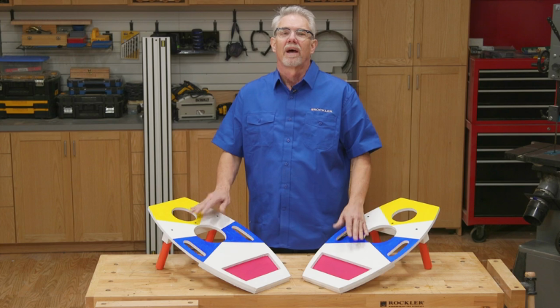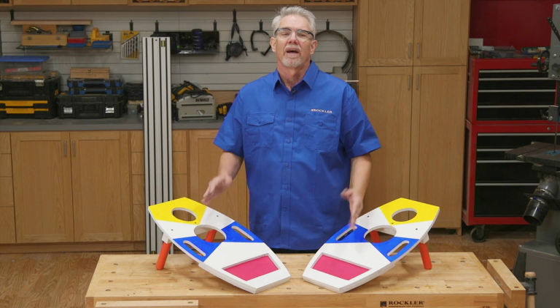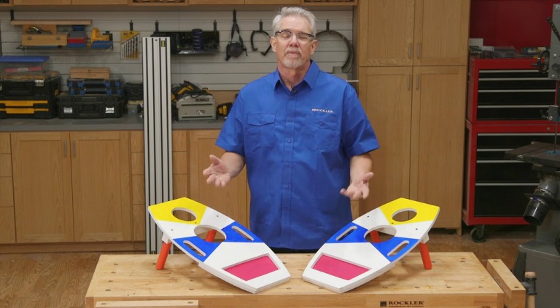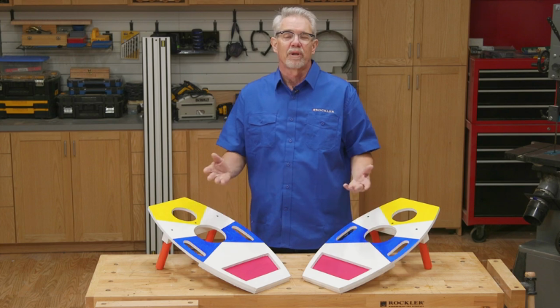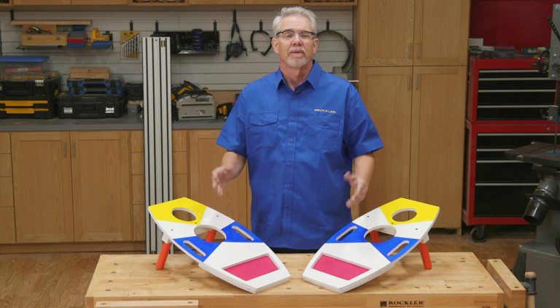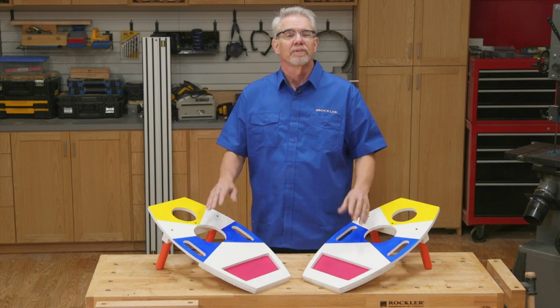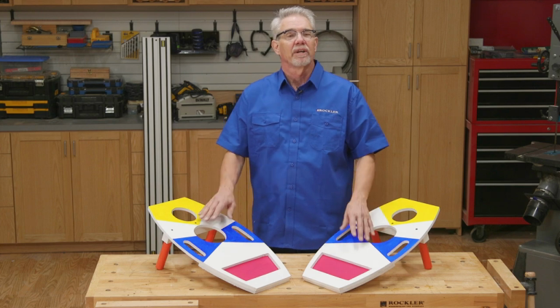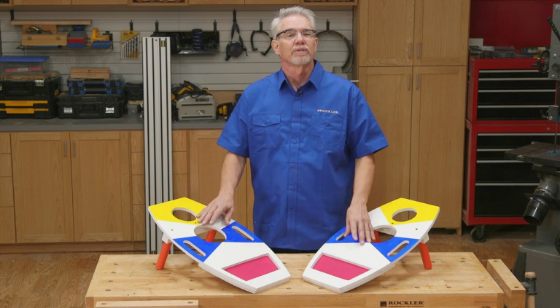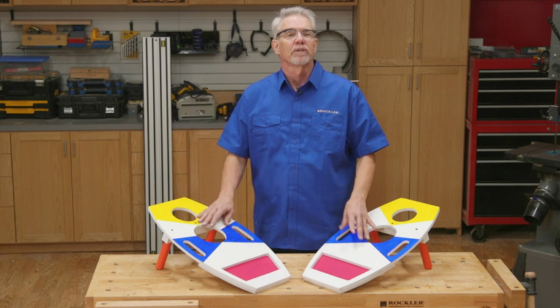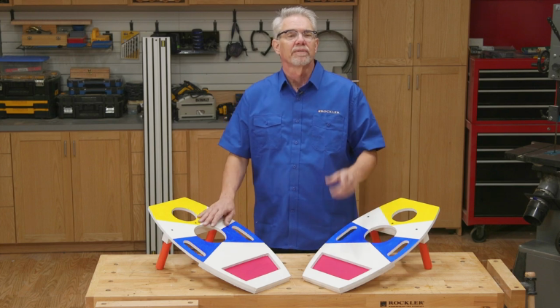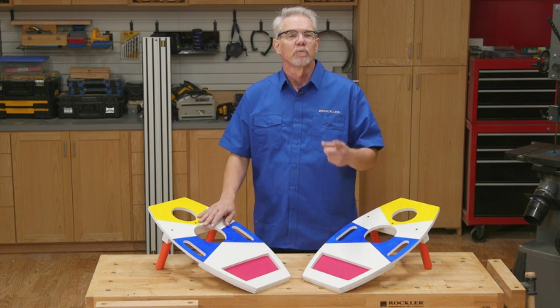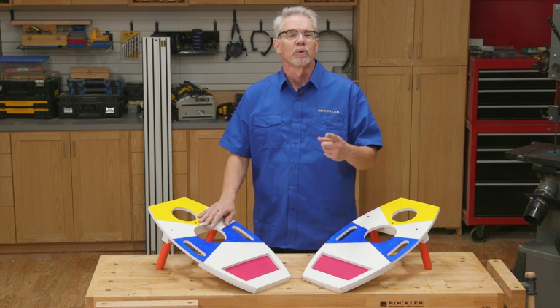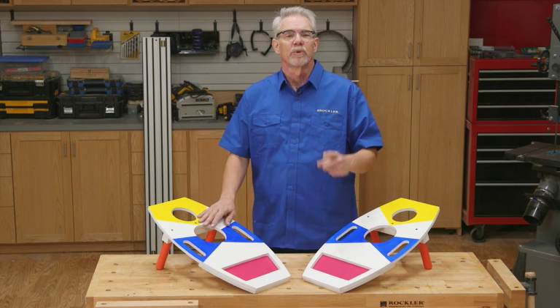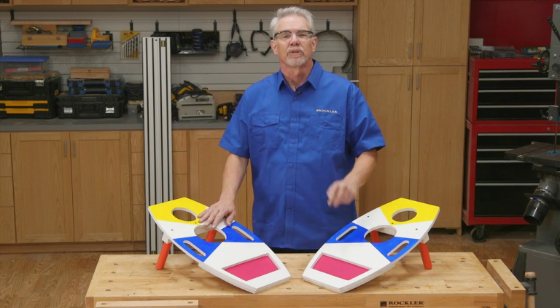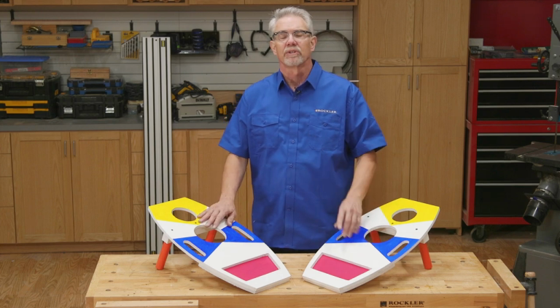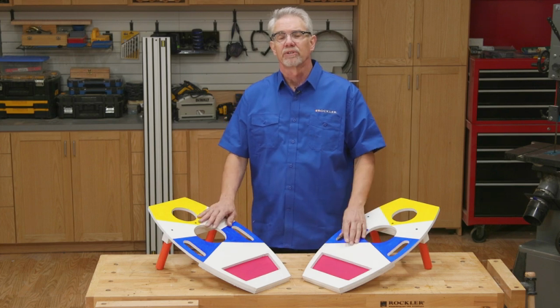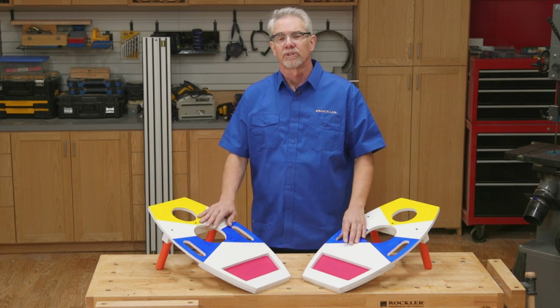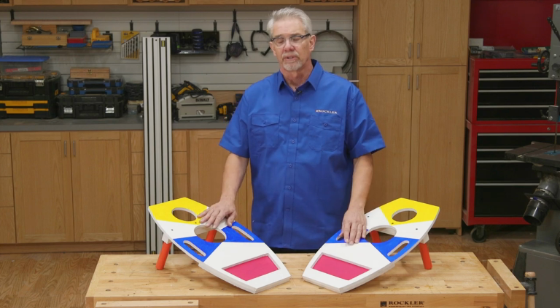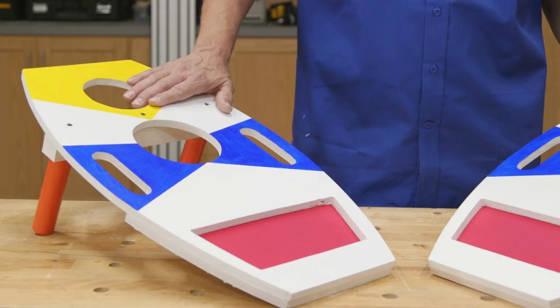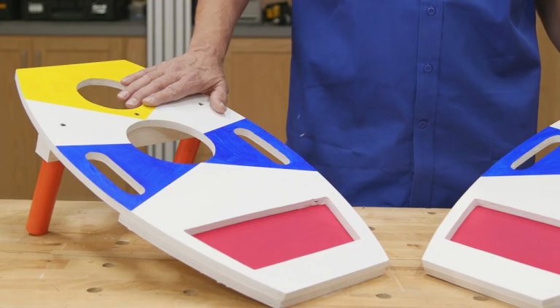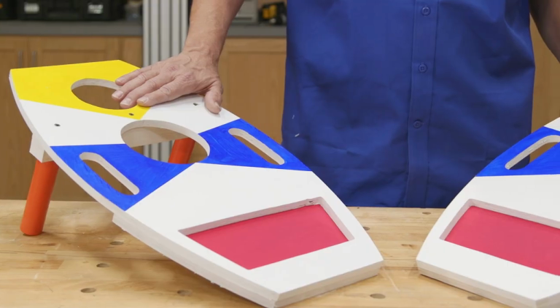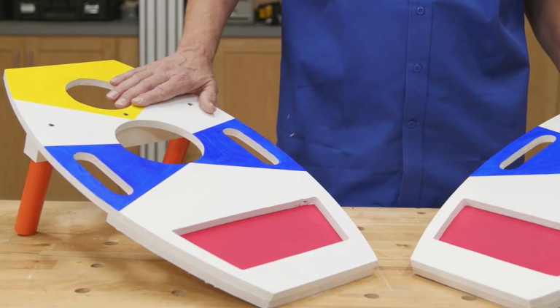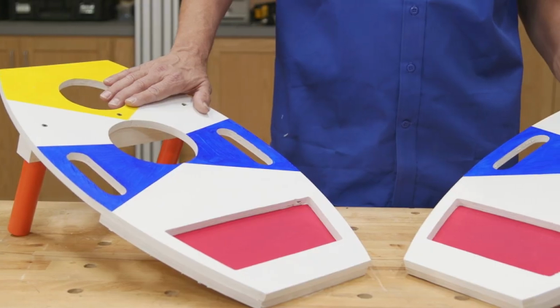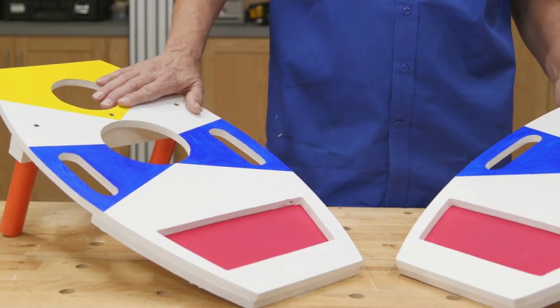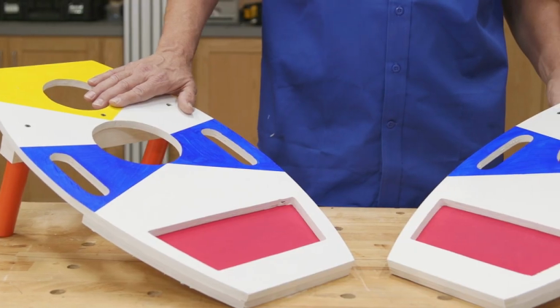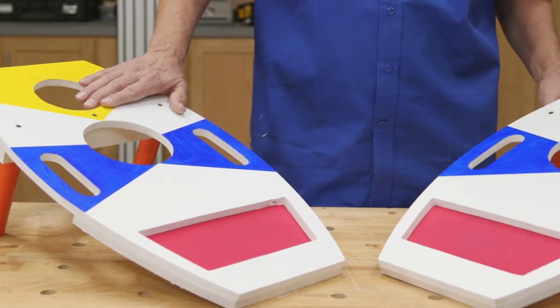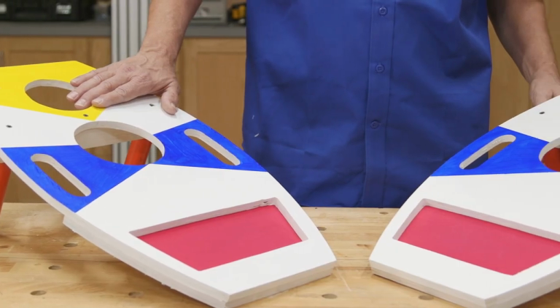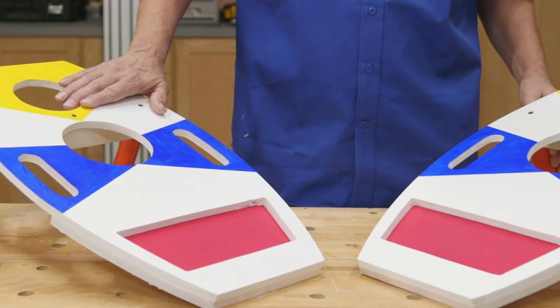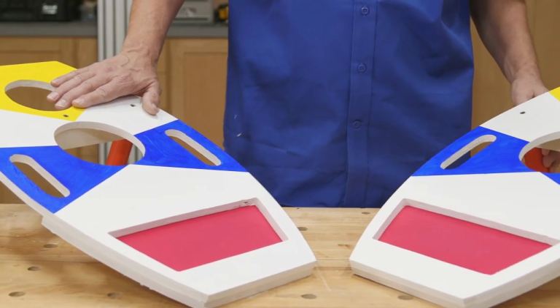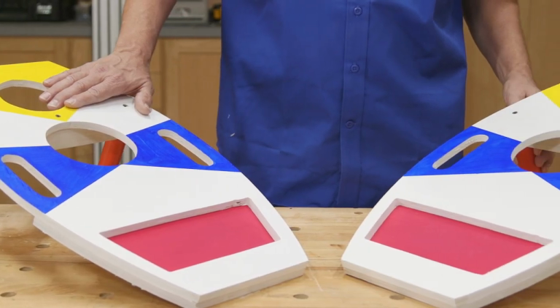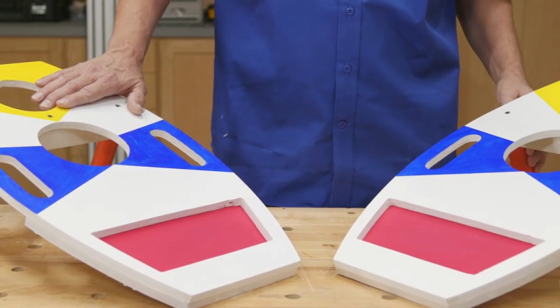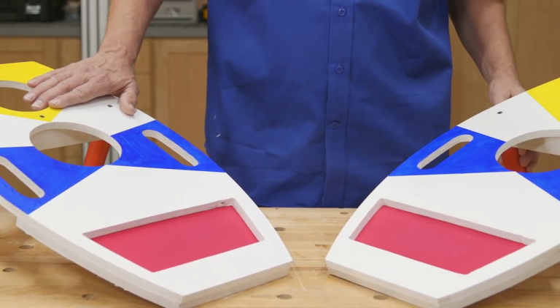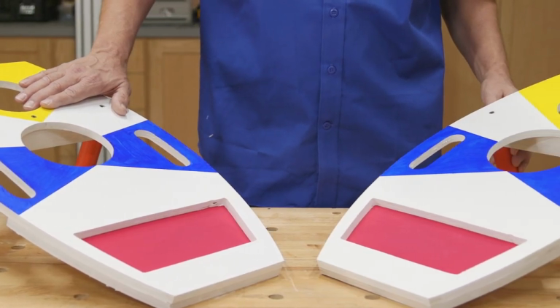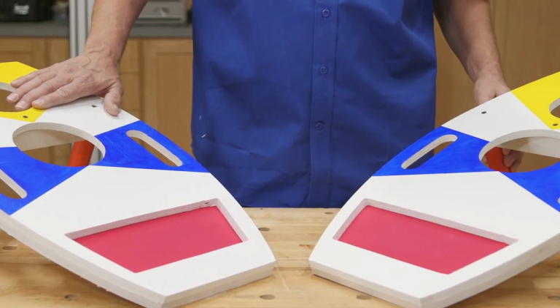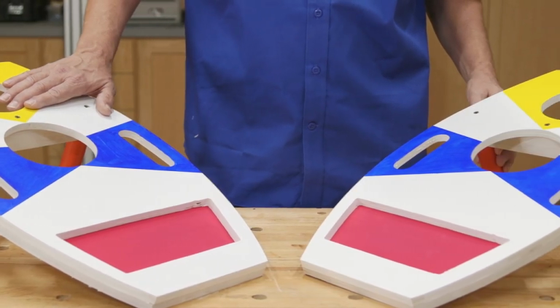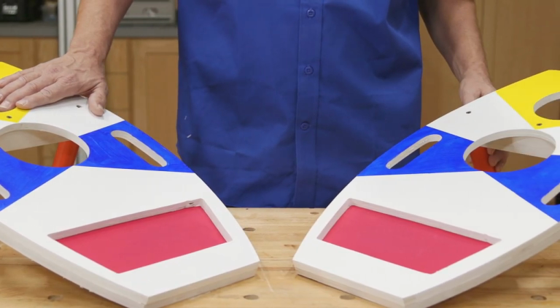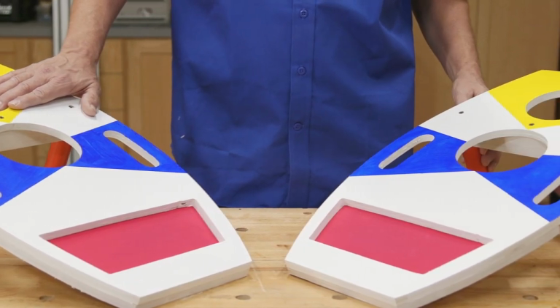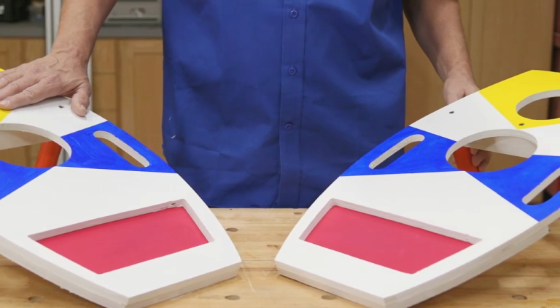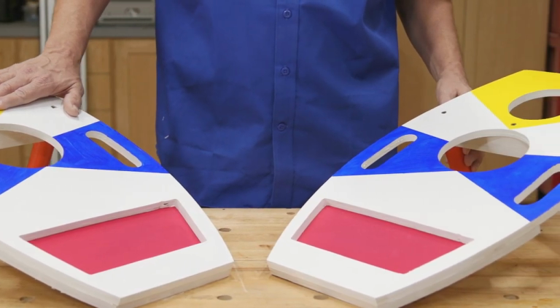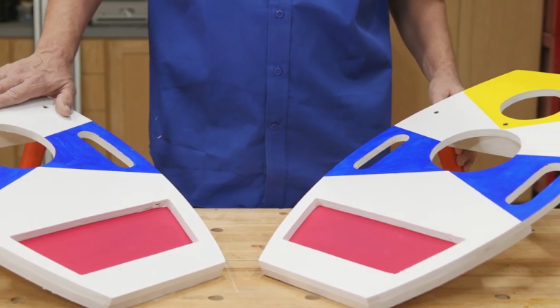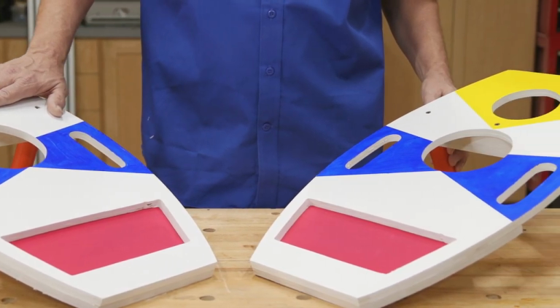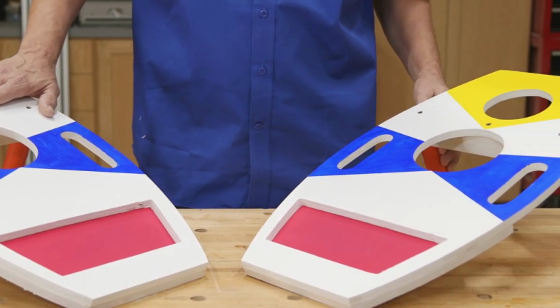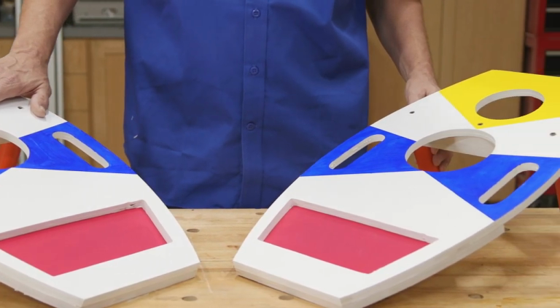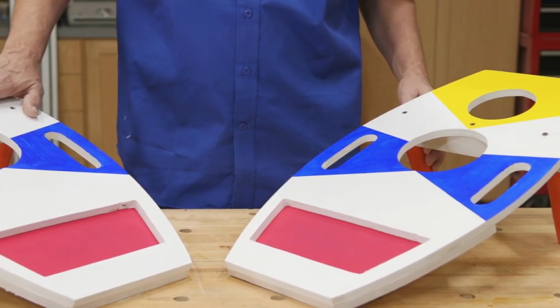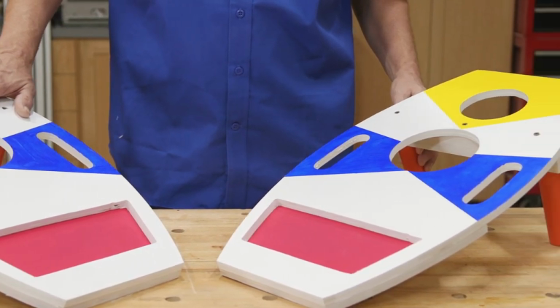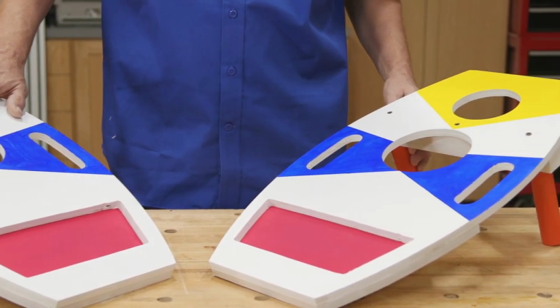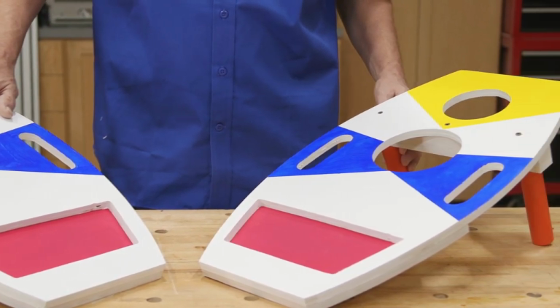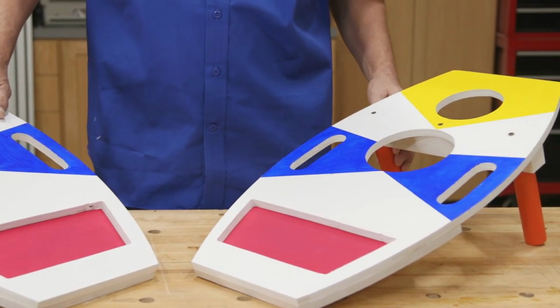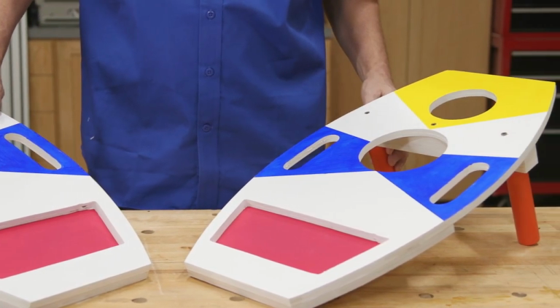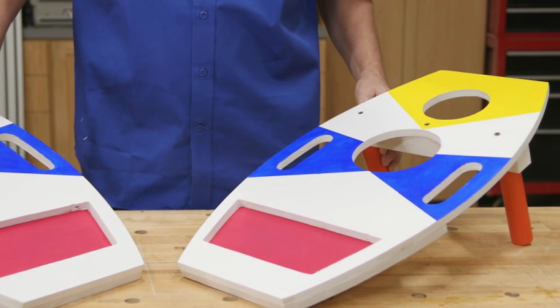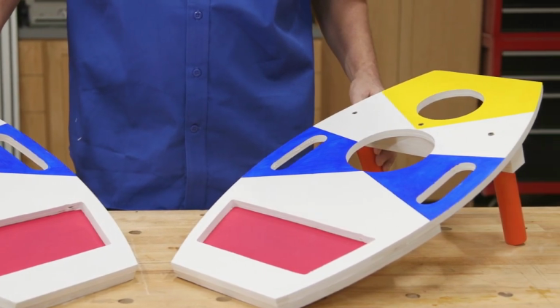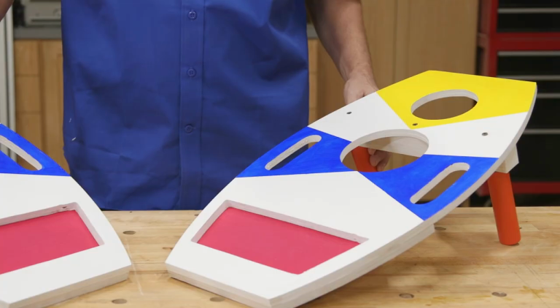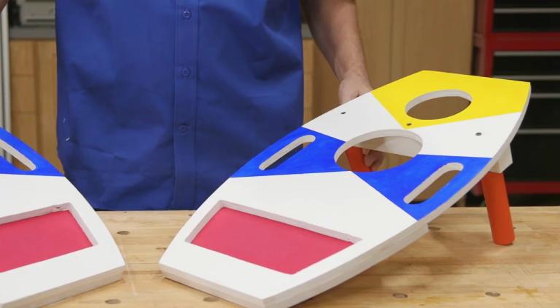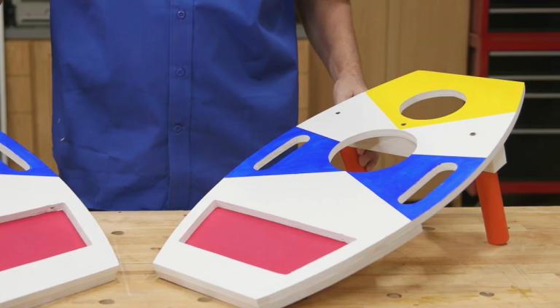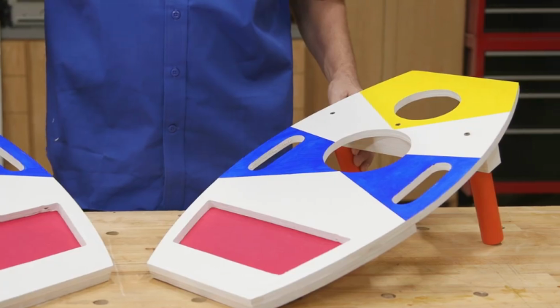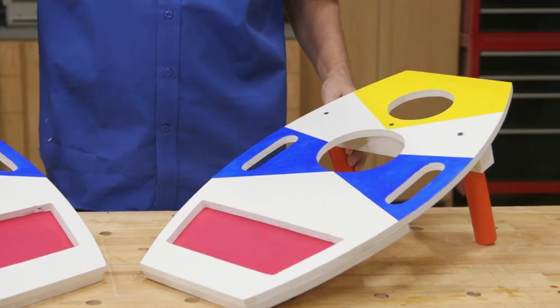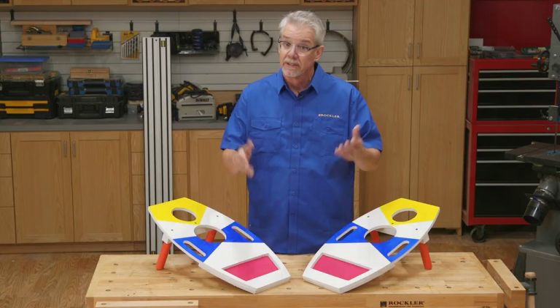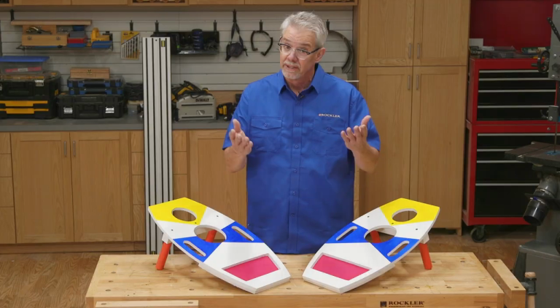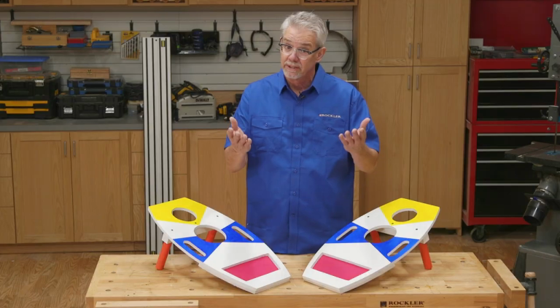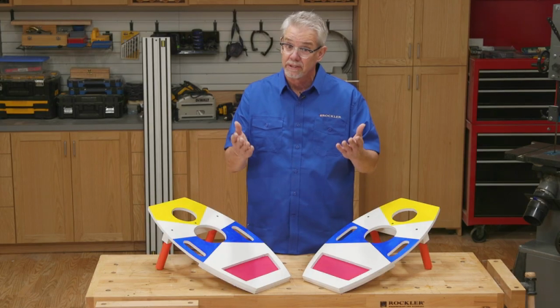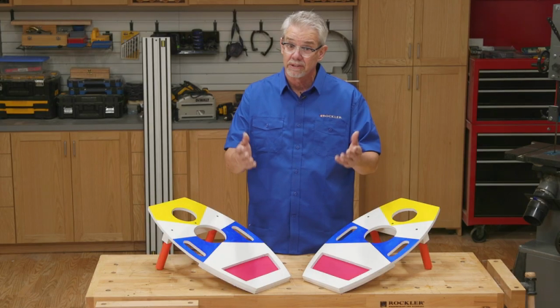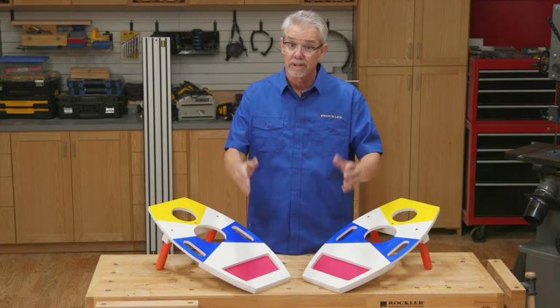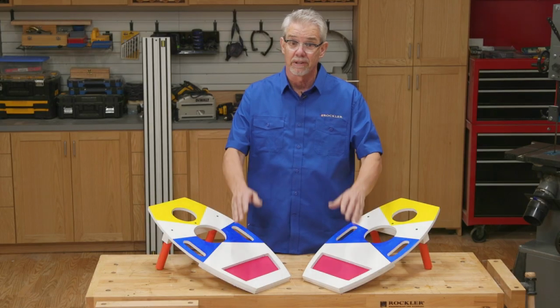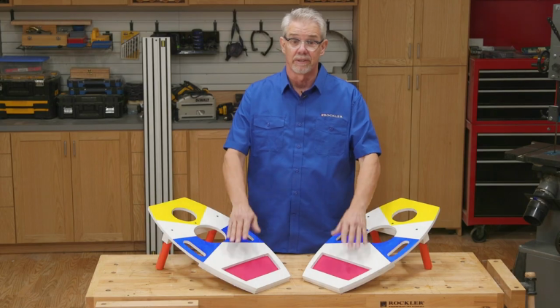Hi, I'm Rob Johnstone from Woodworkers Journal and today I'm going to teach you how to make this indoor bag toss game. Let's get started.